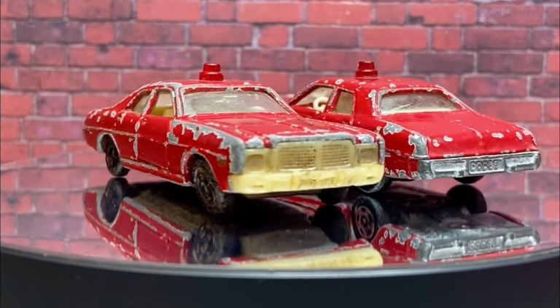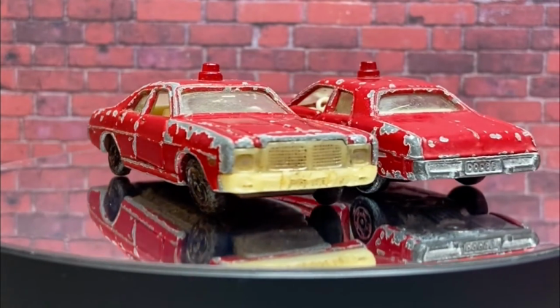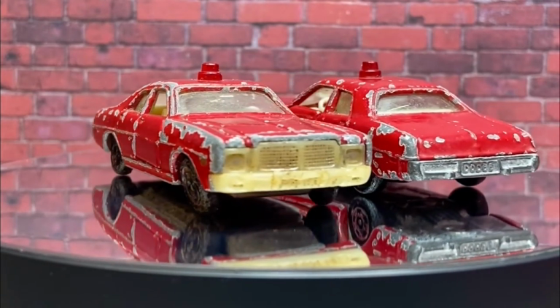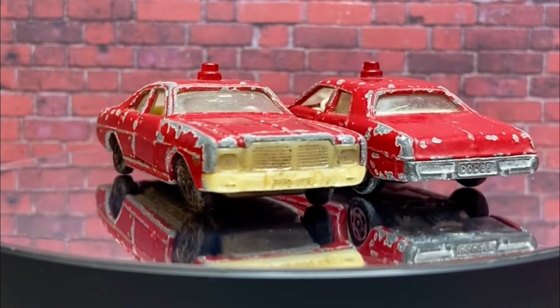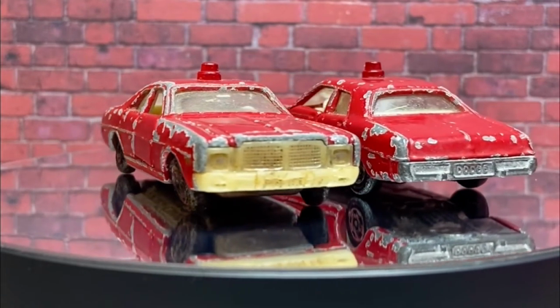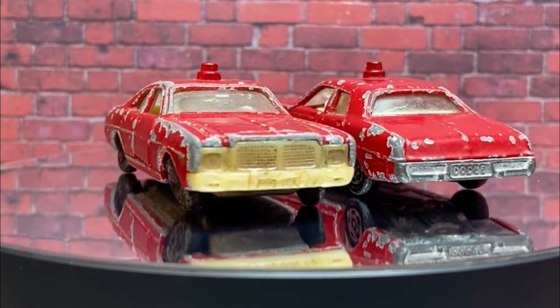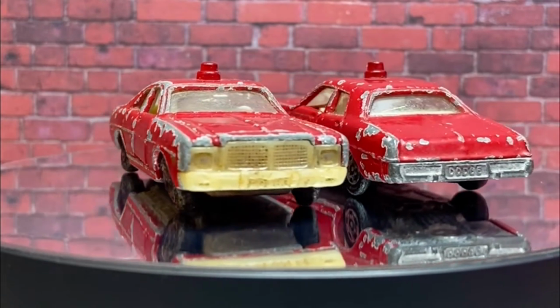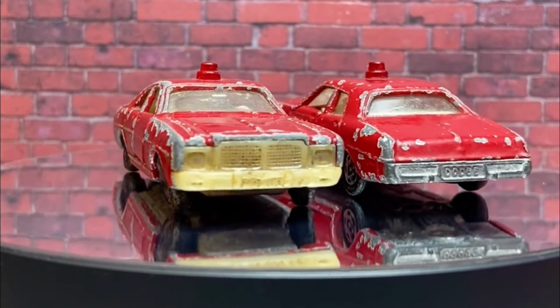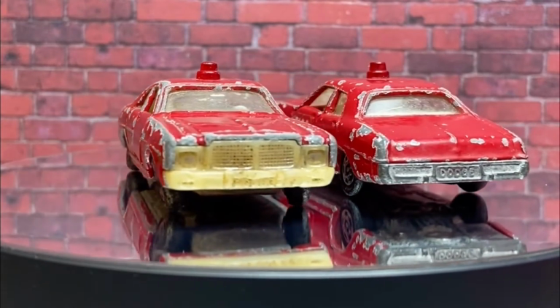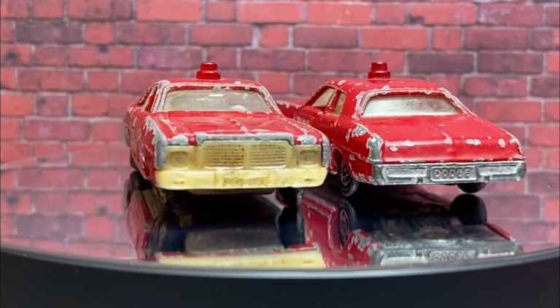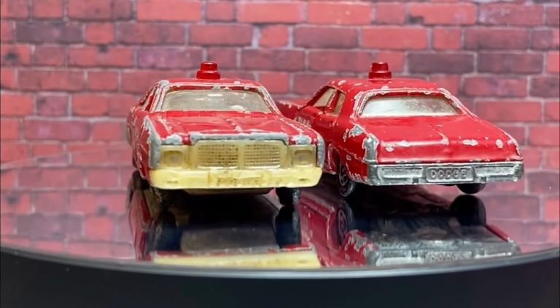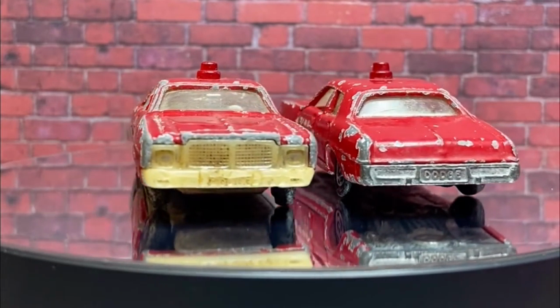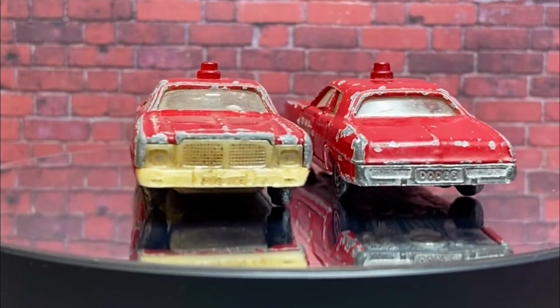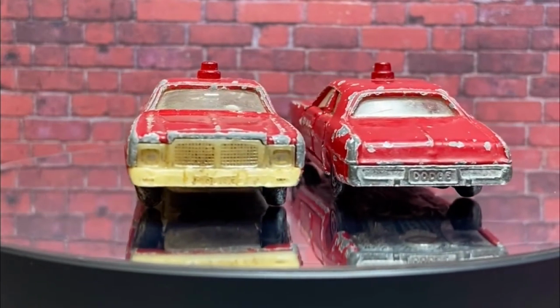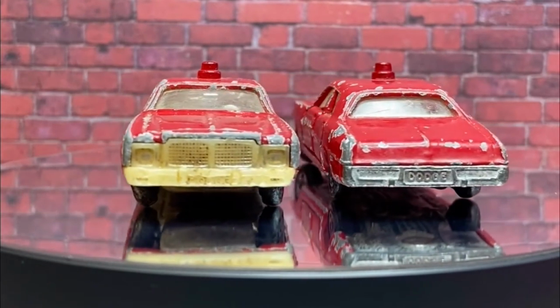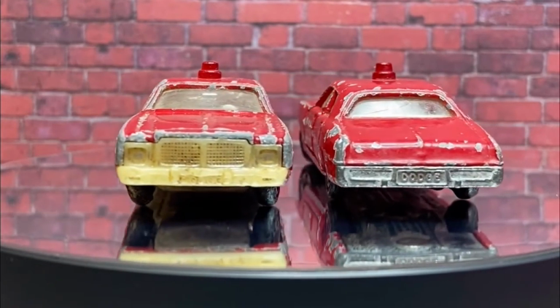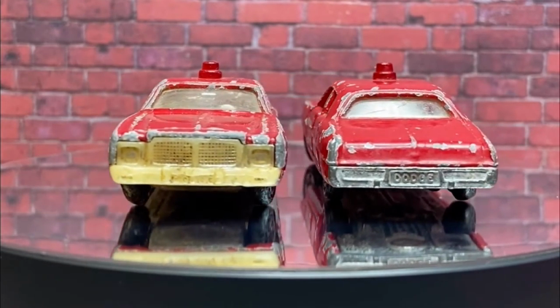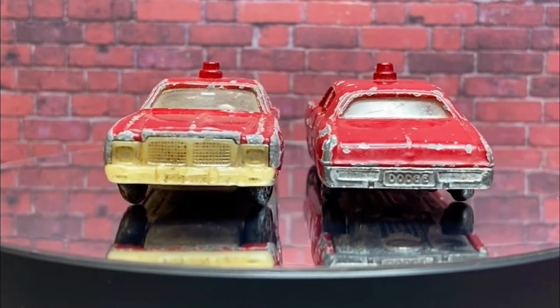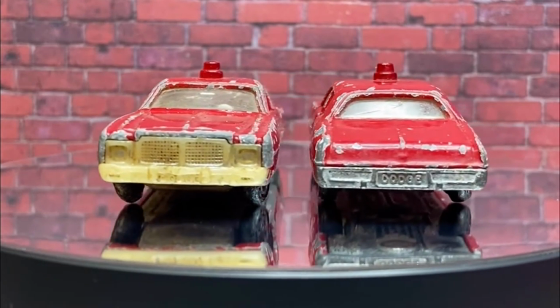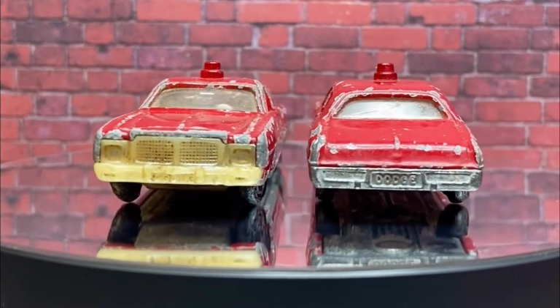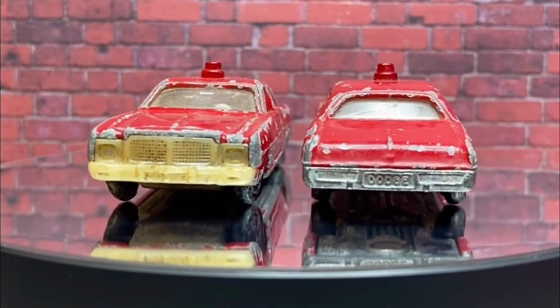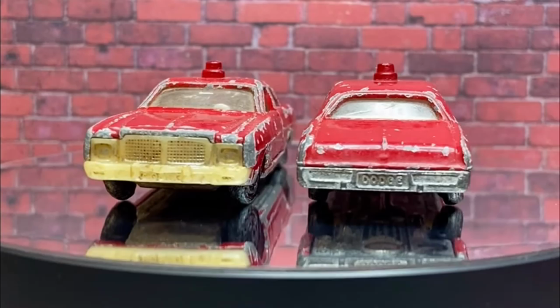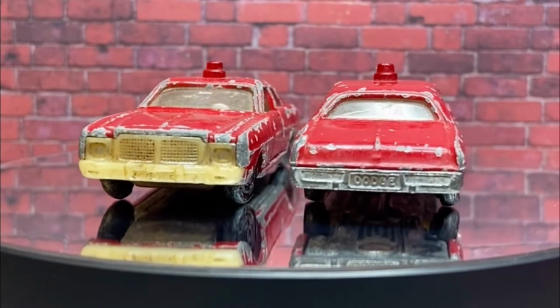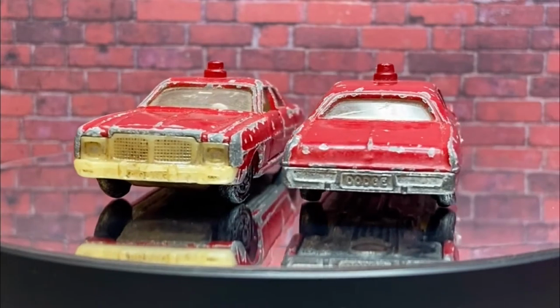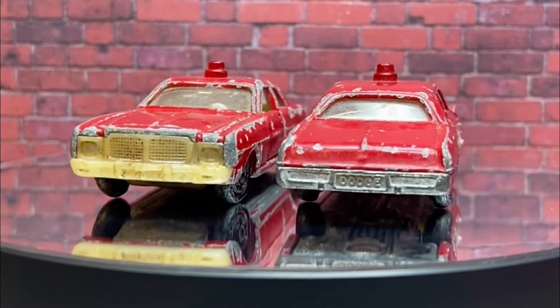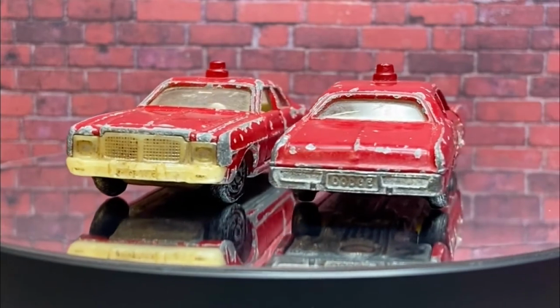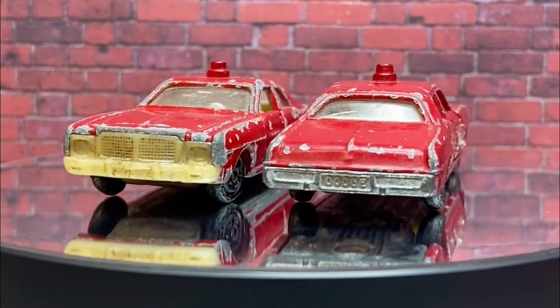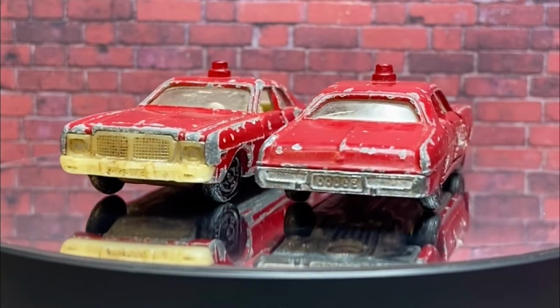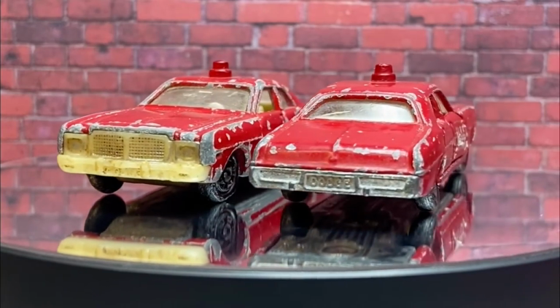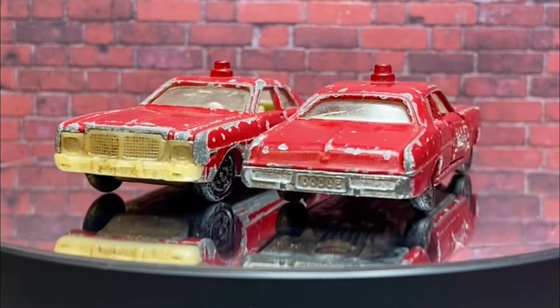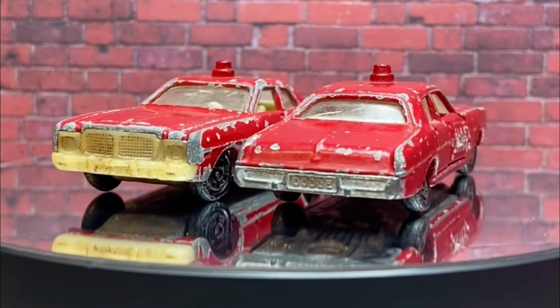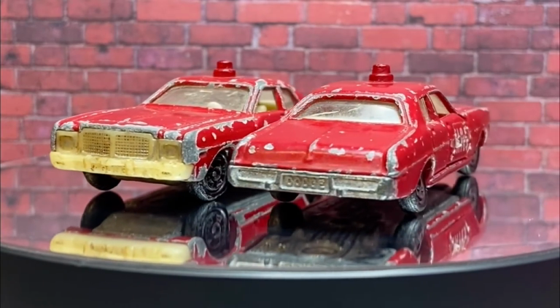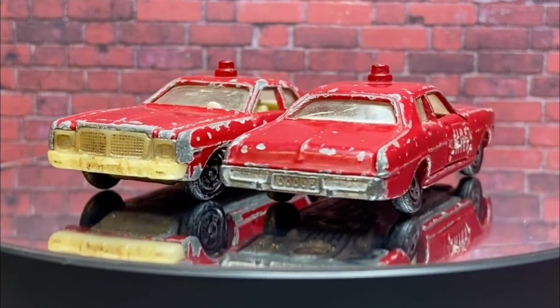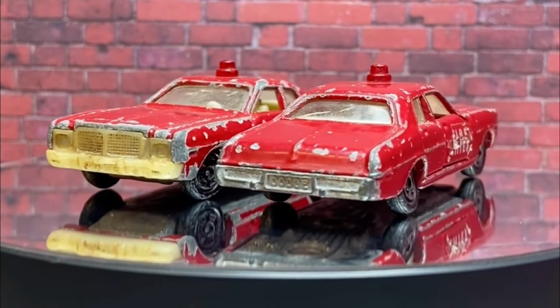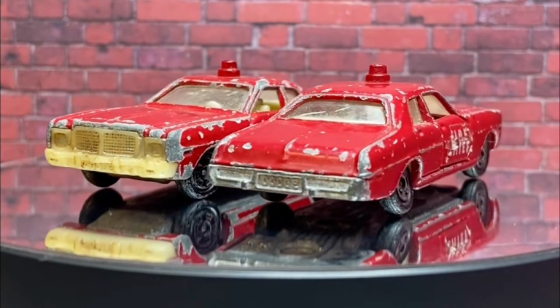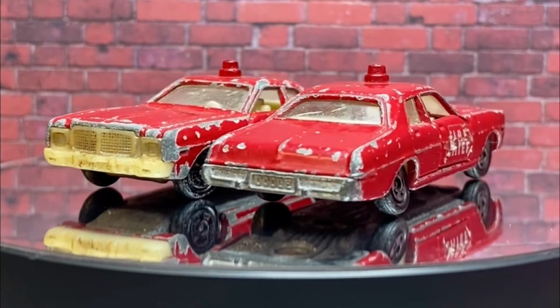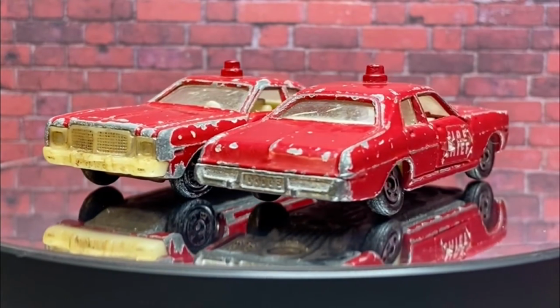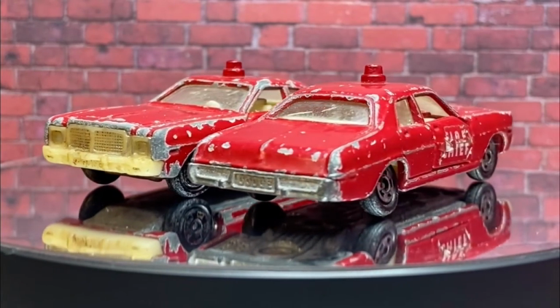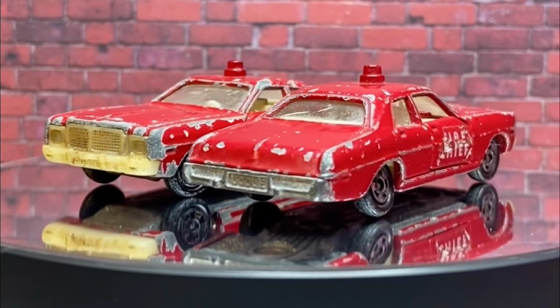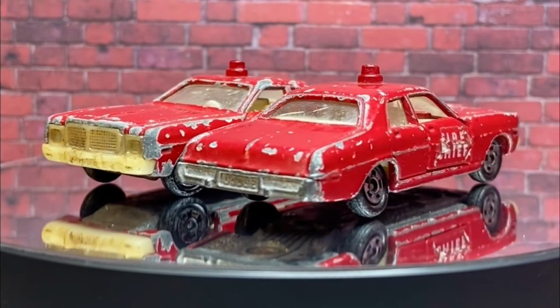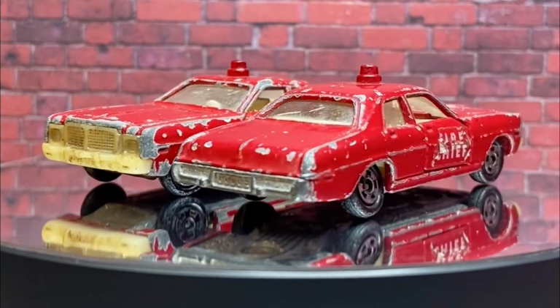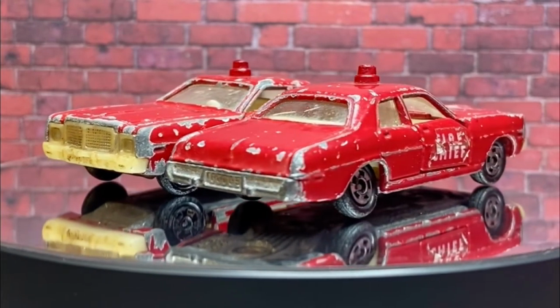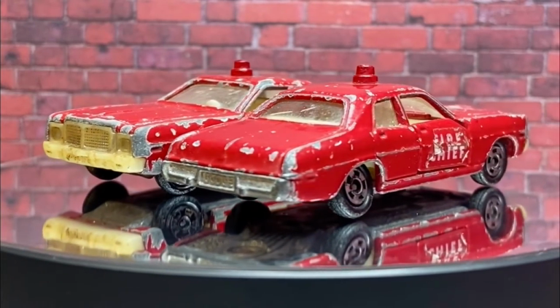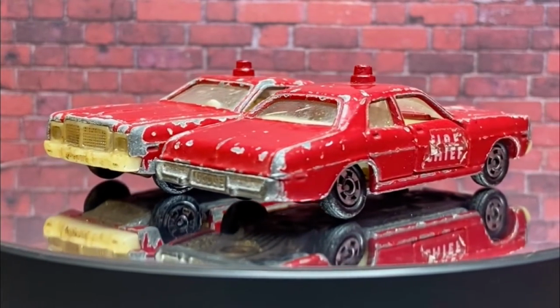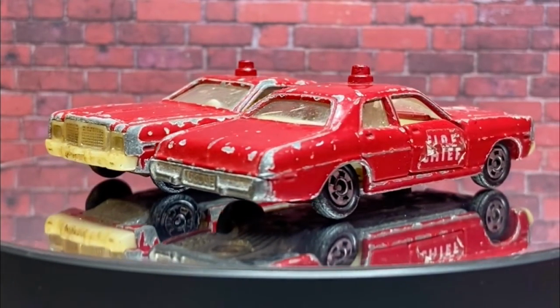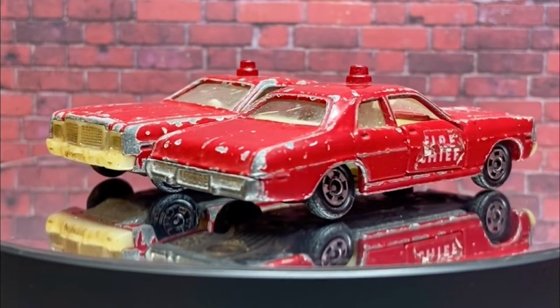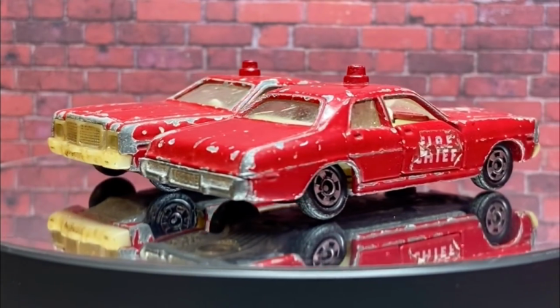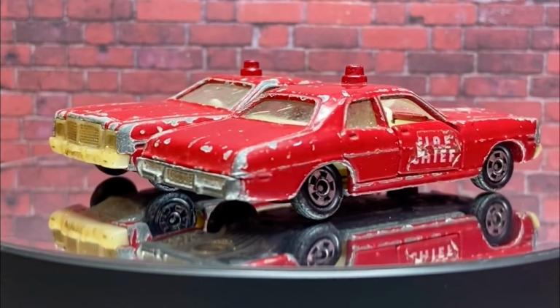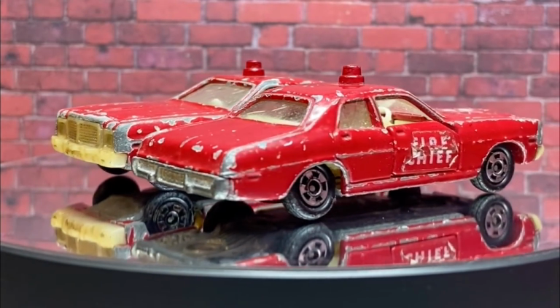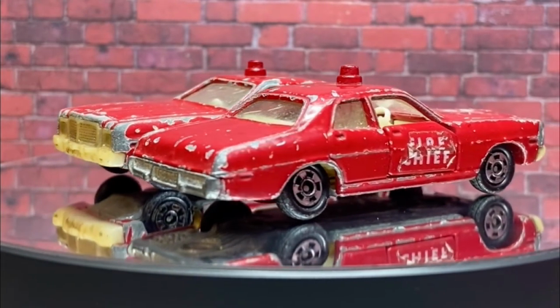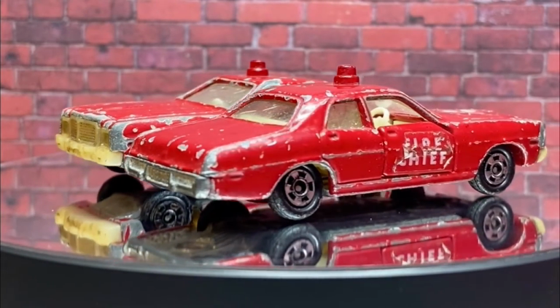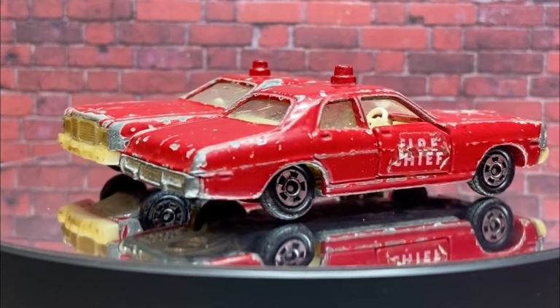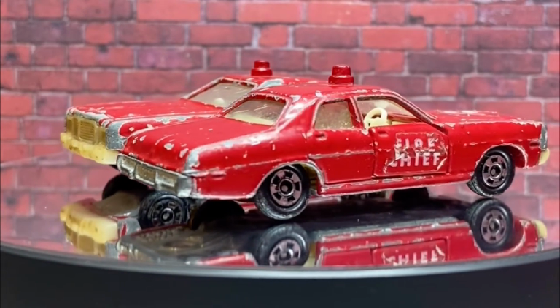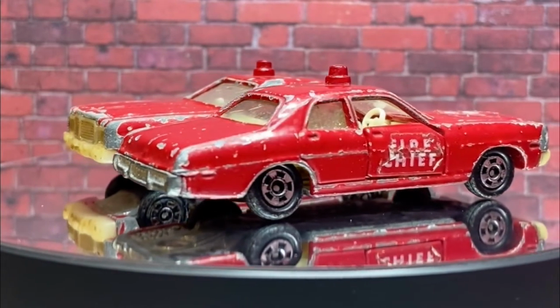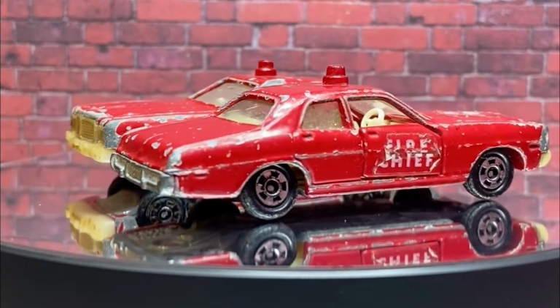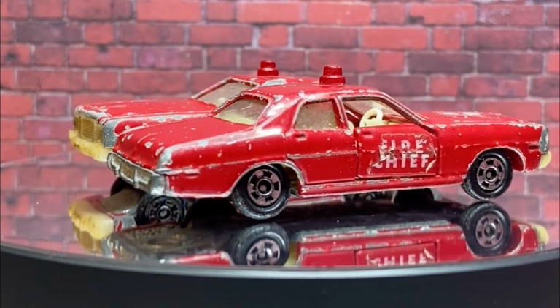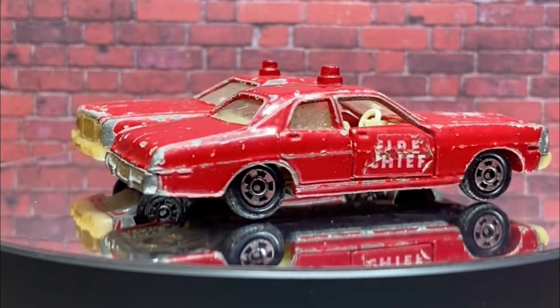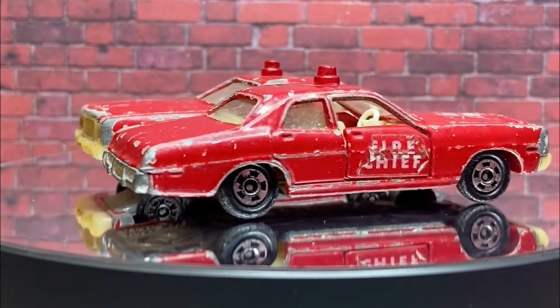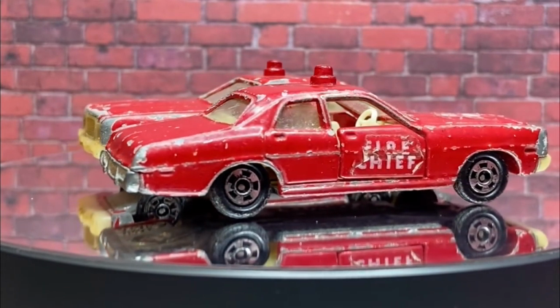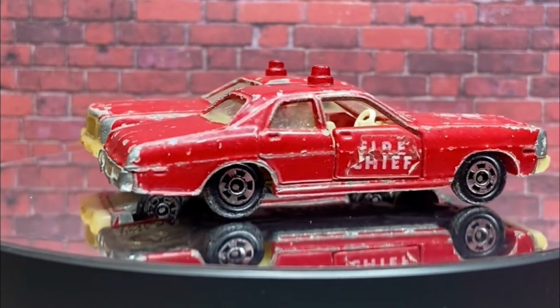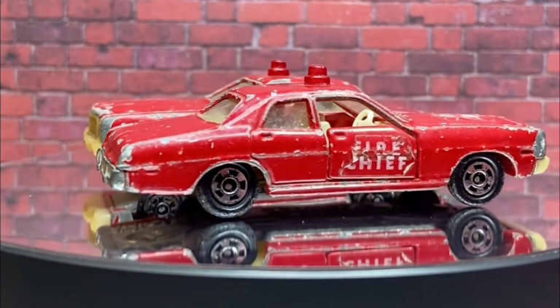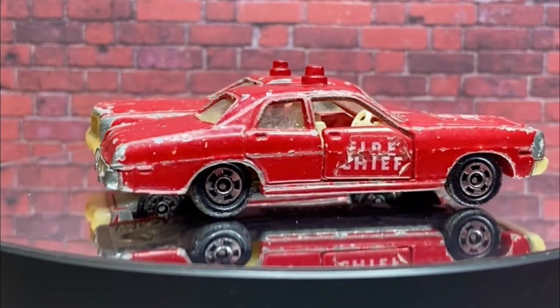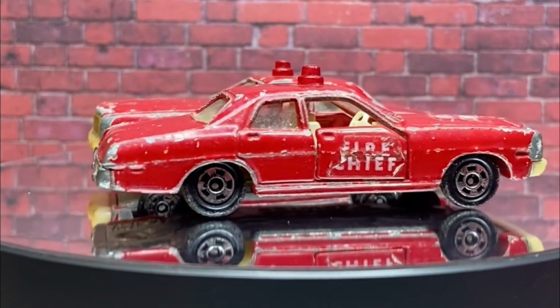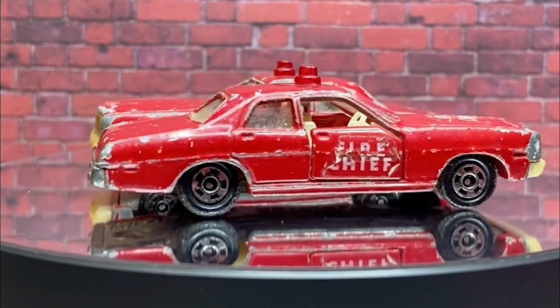I'm going to restore one back to factory and I'm going to do something a little bit different with the other one. We'll see how we go. Let's get started.